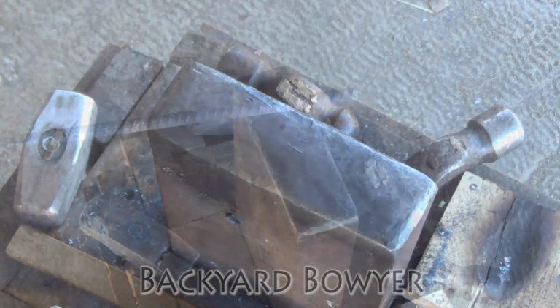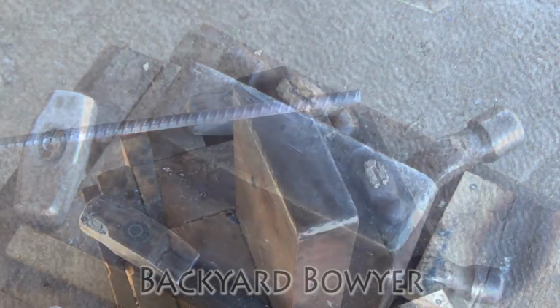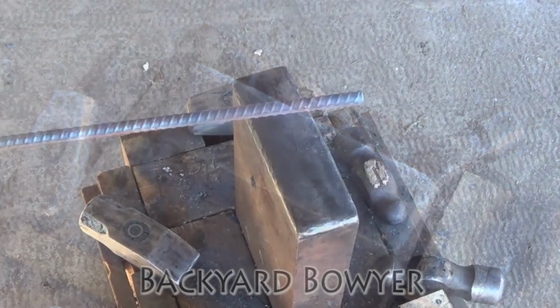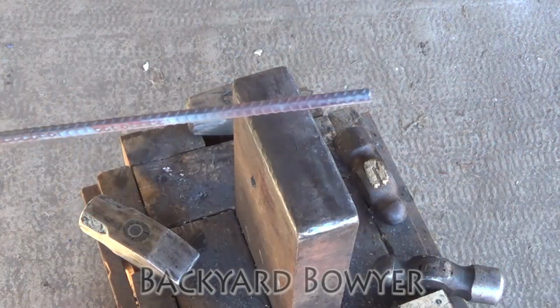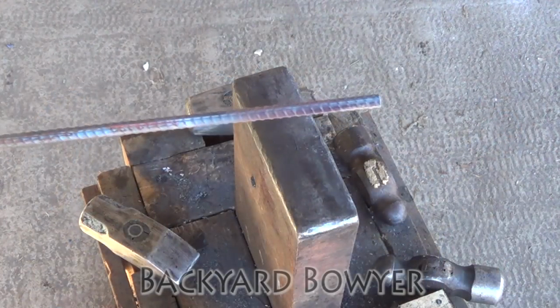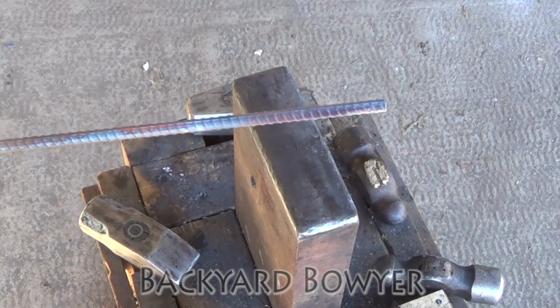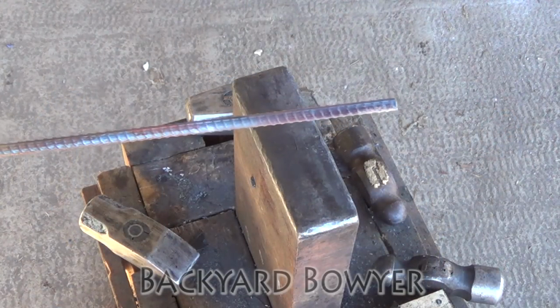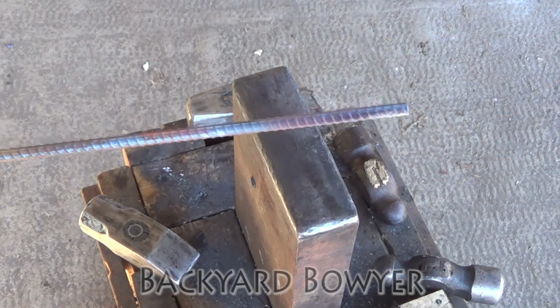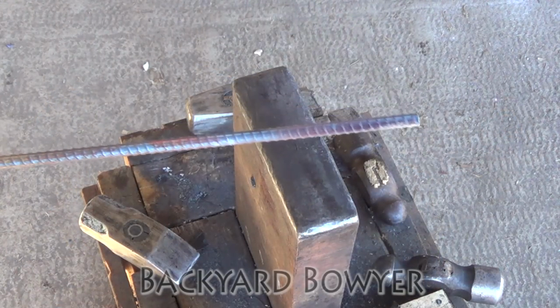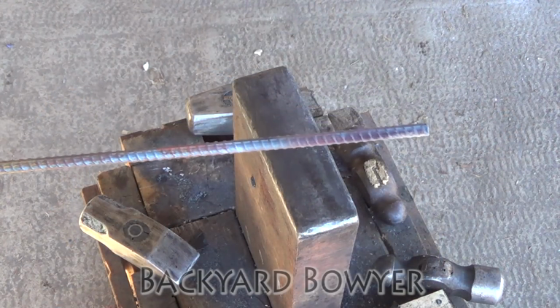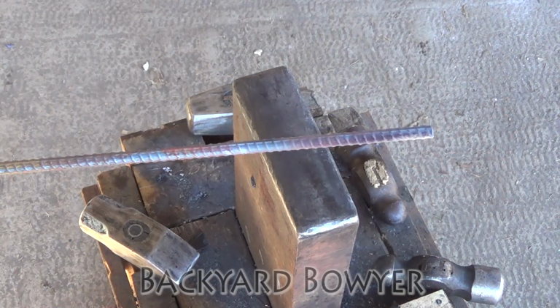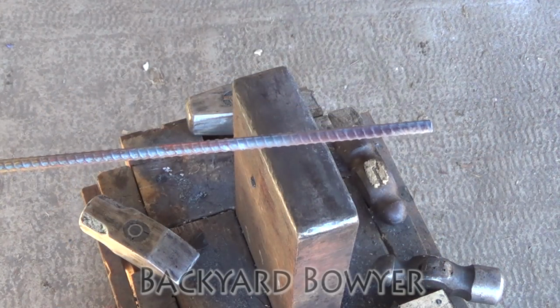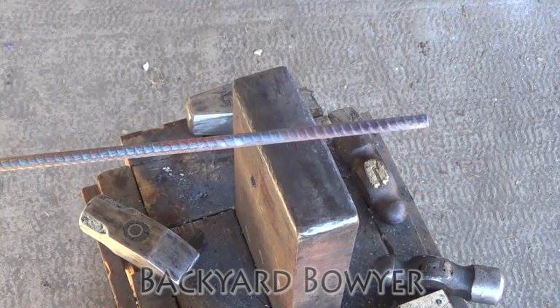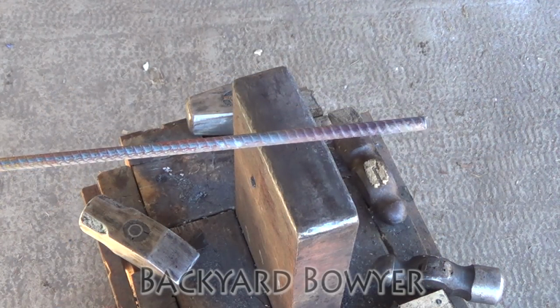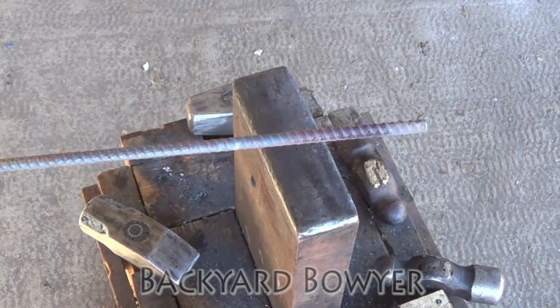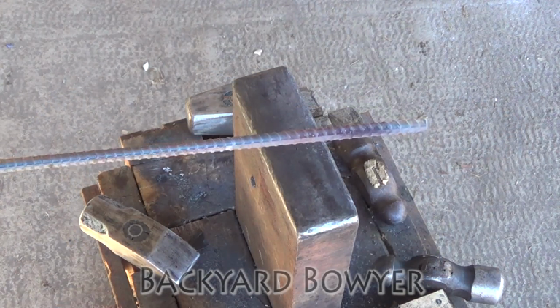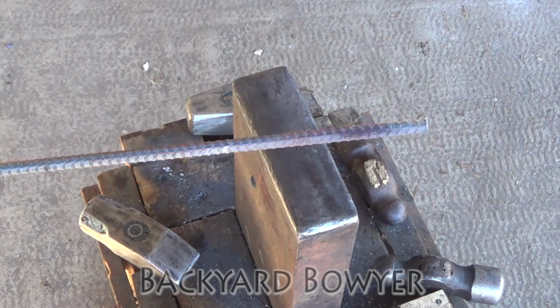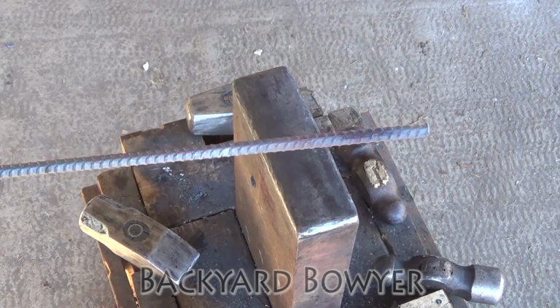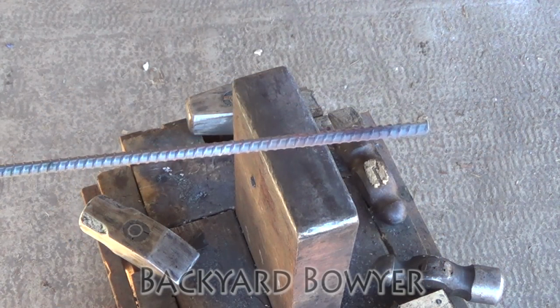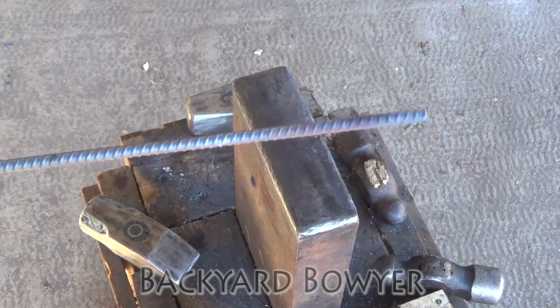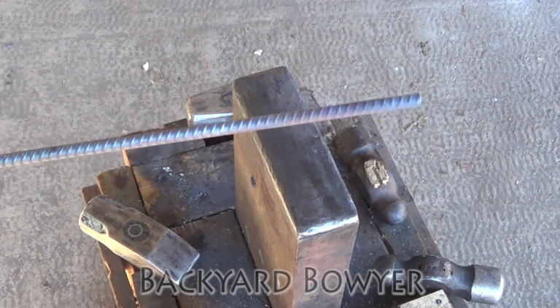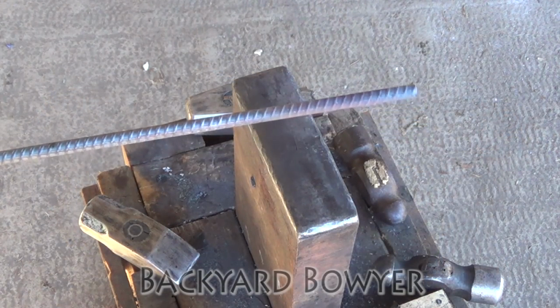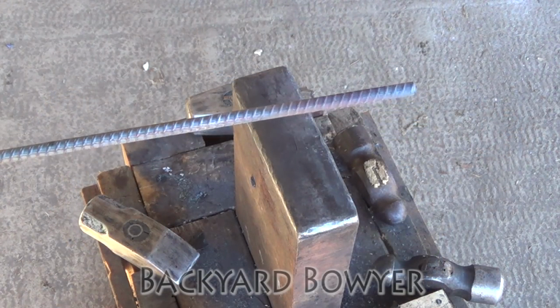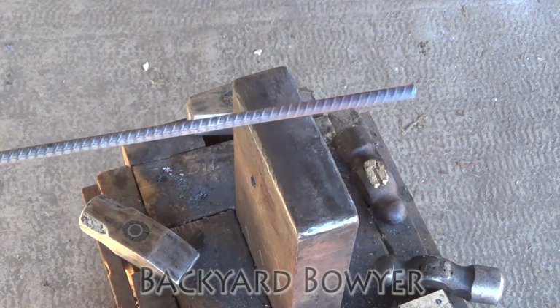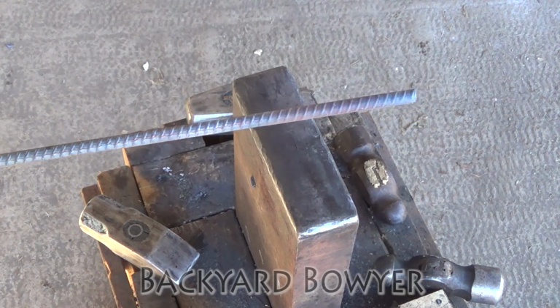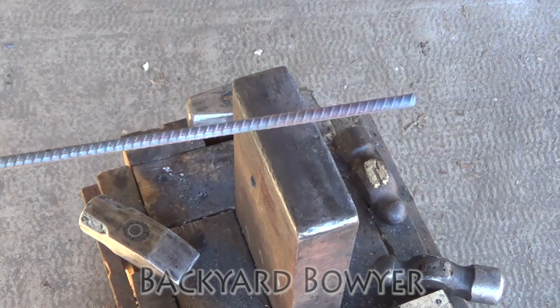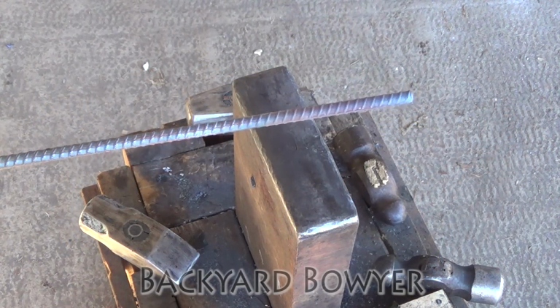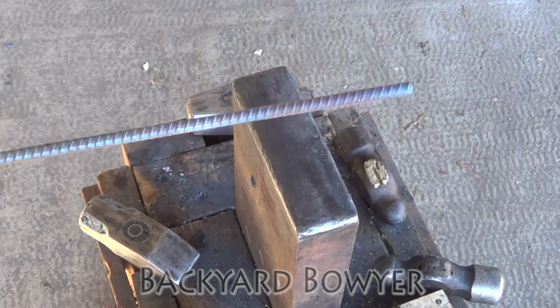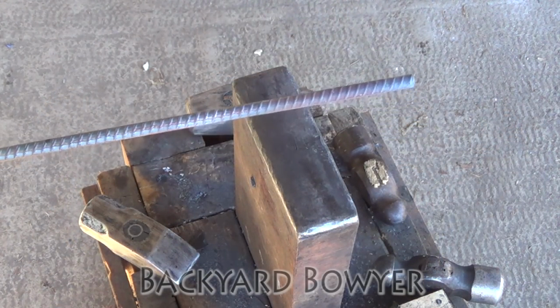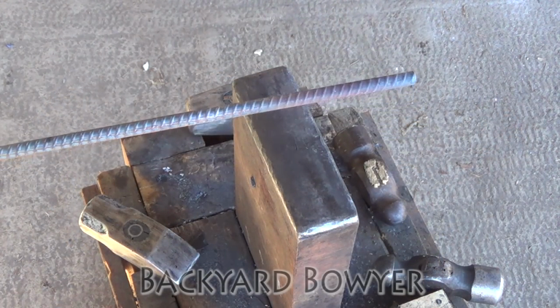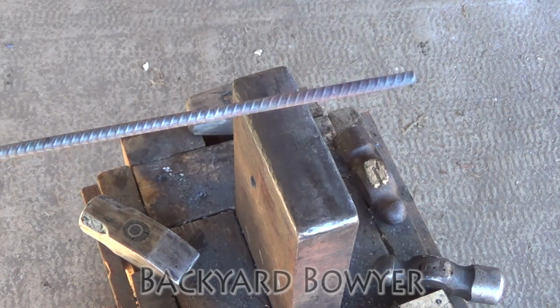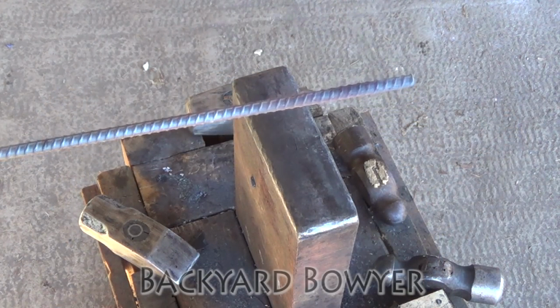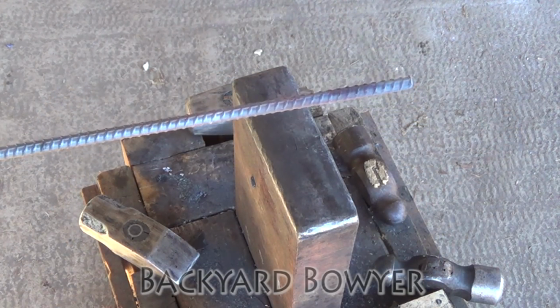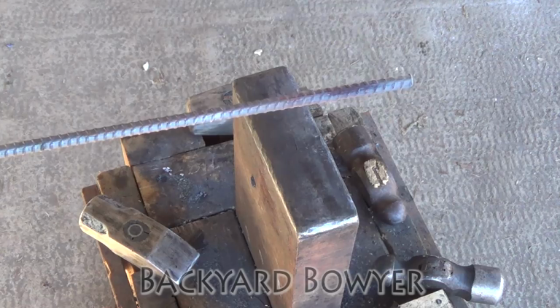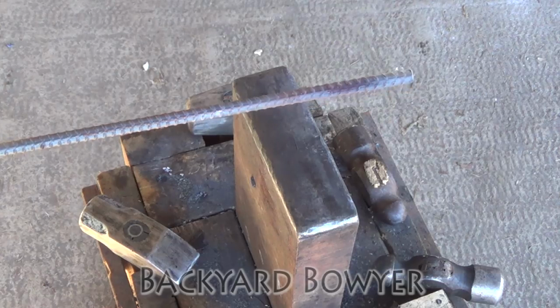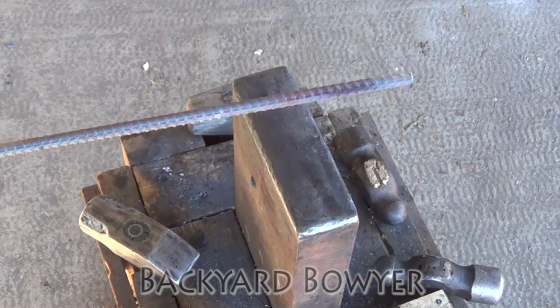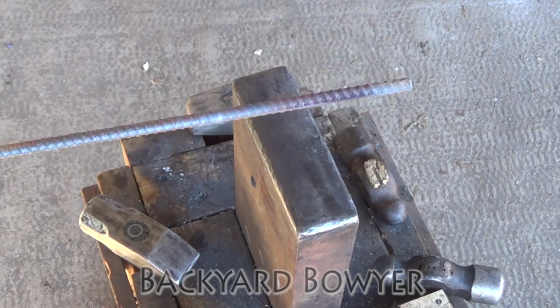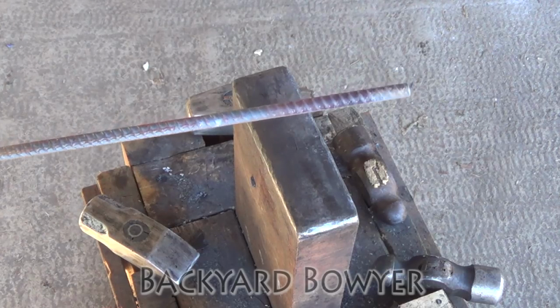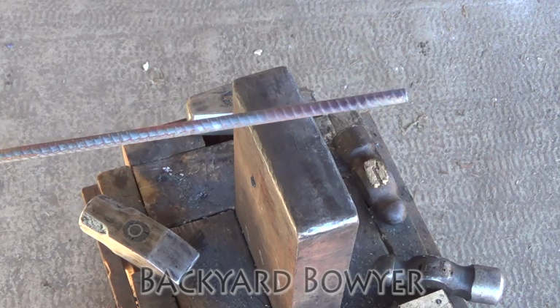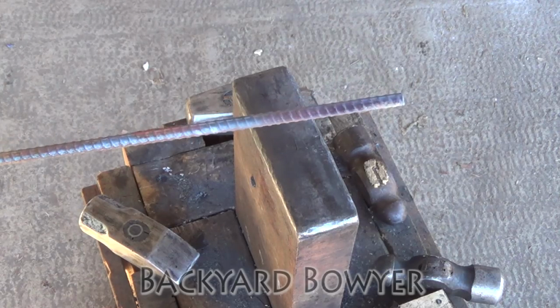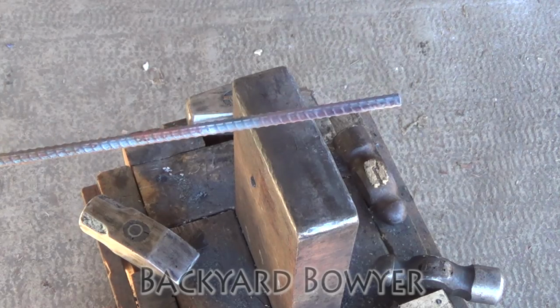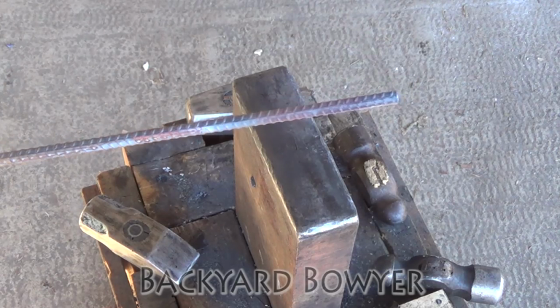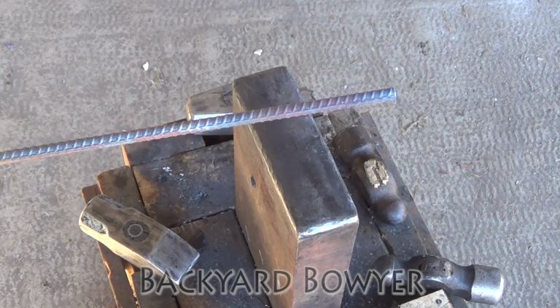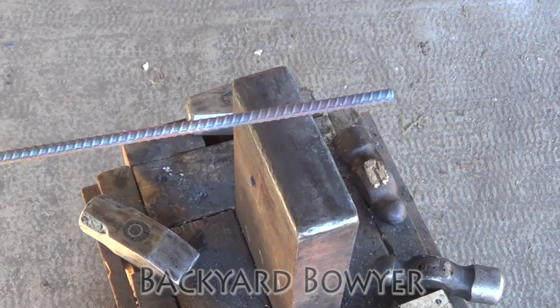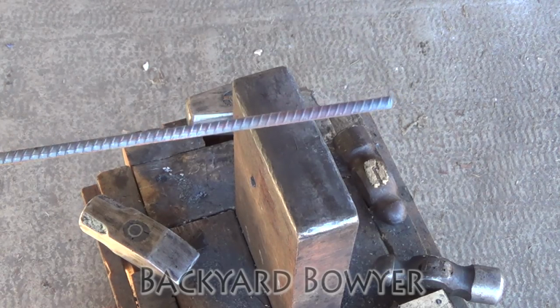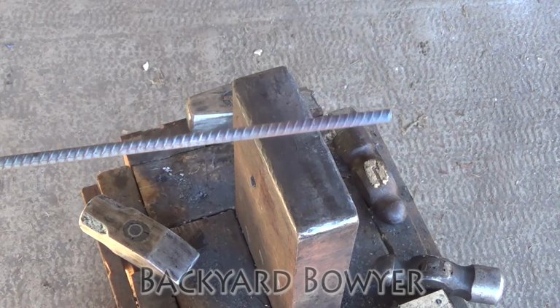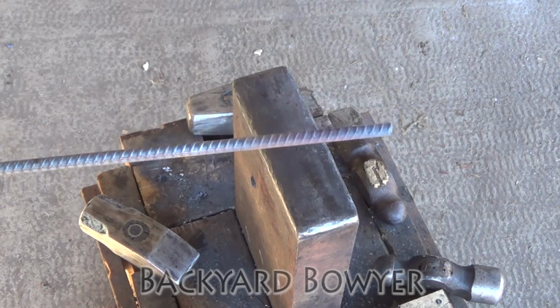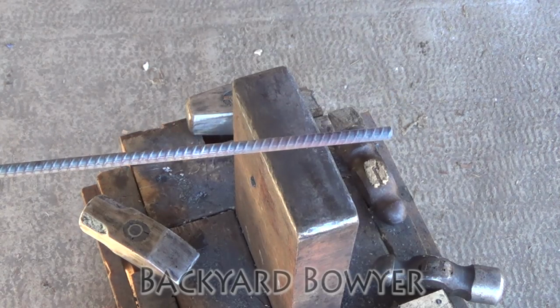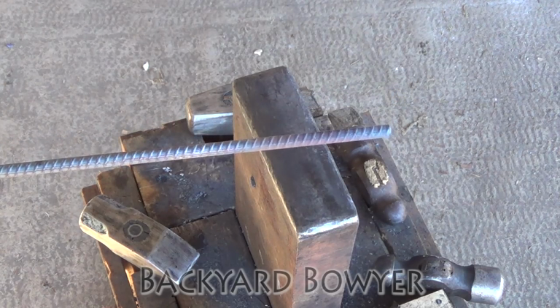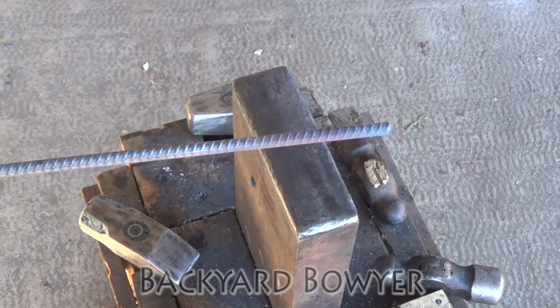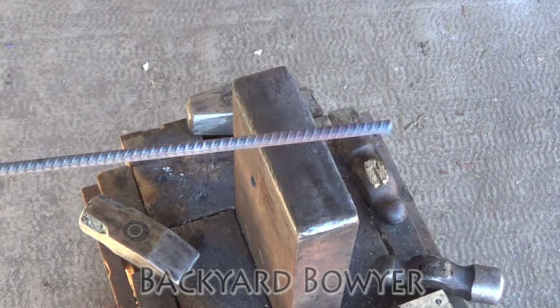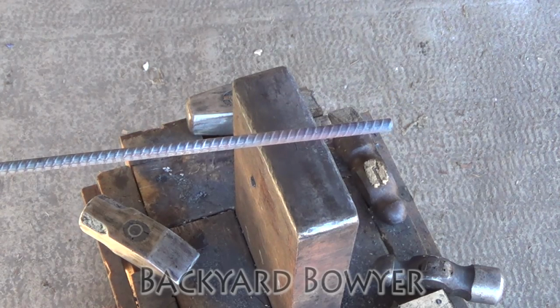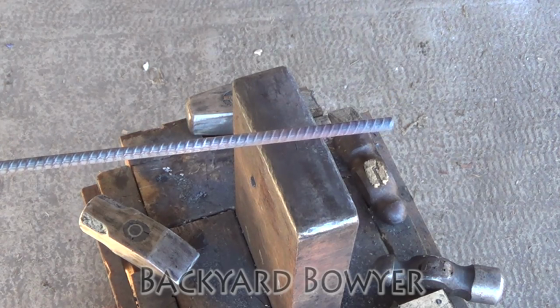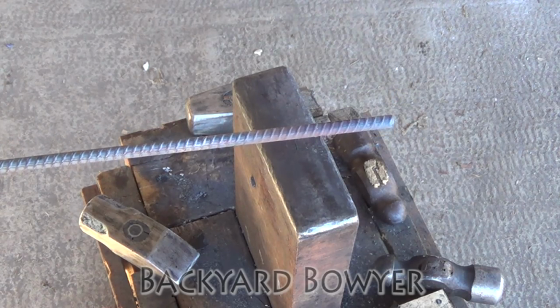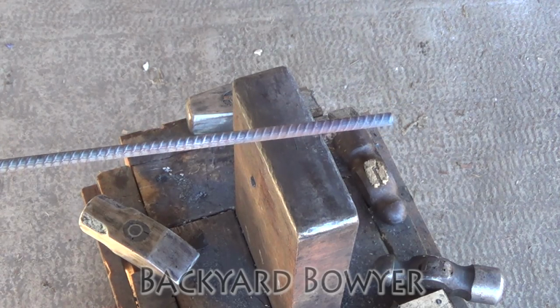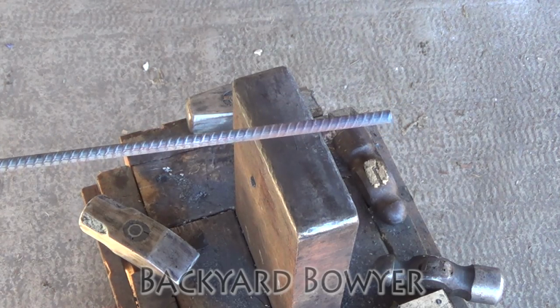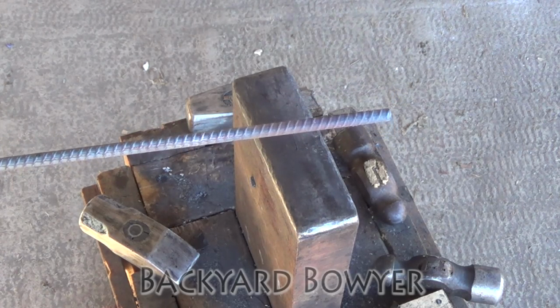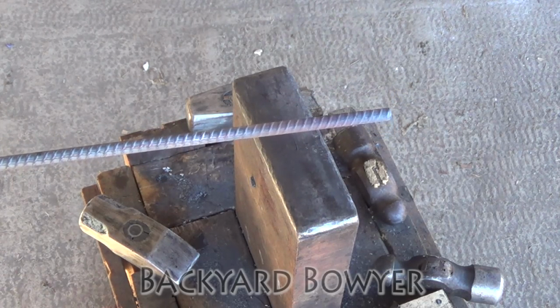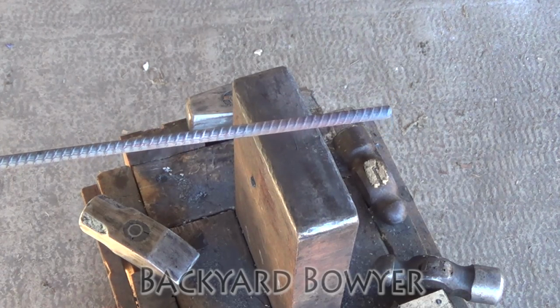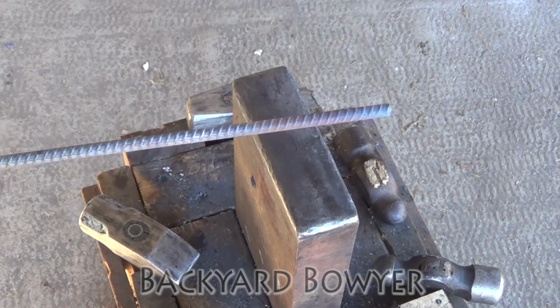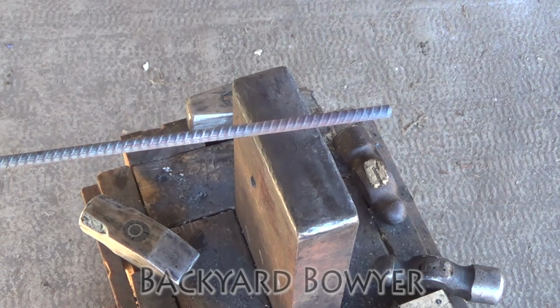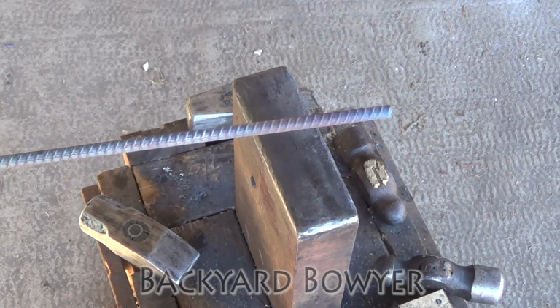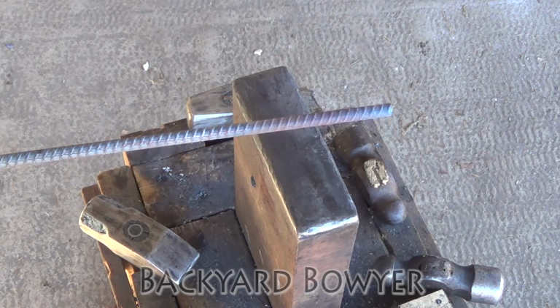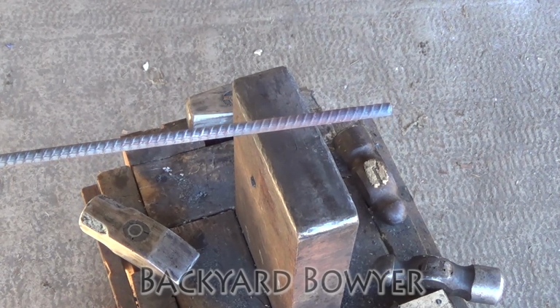To forge this French nail I'm going to be using a piece of 3/8 inch rebar. Let's fire up the forge and get started.